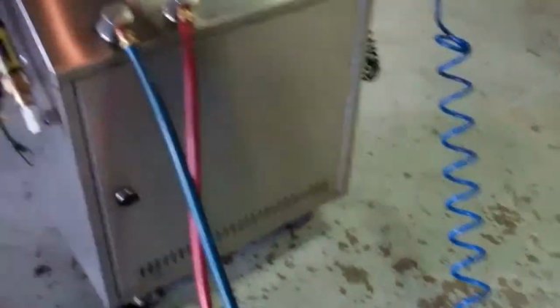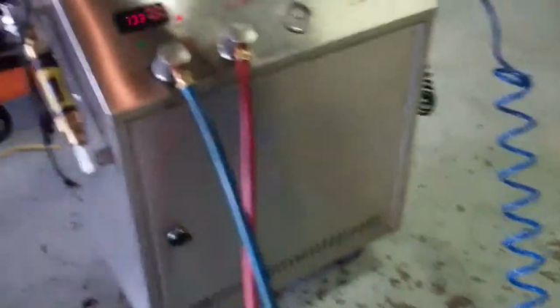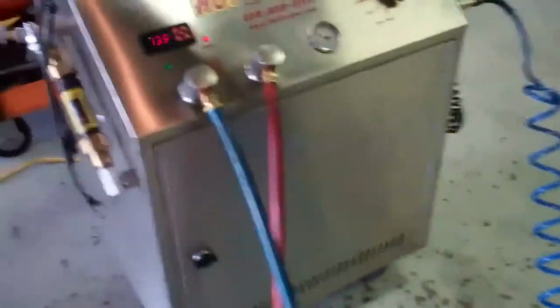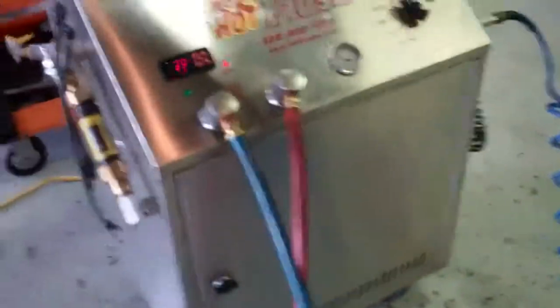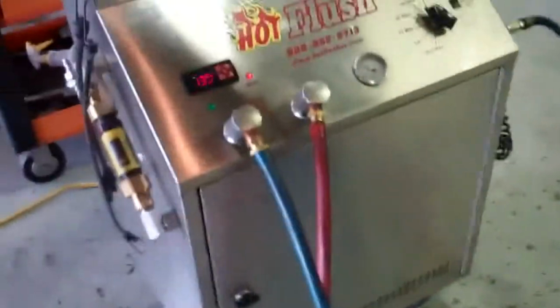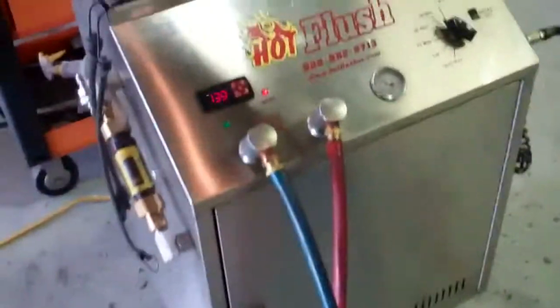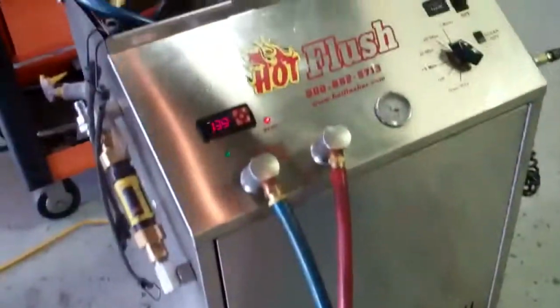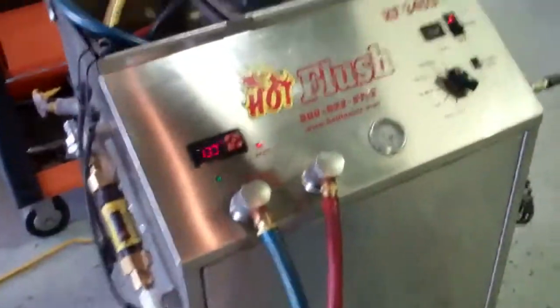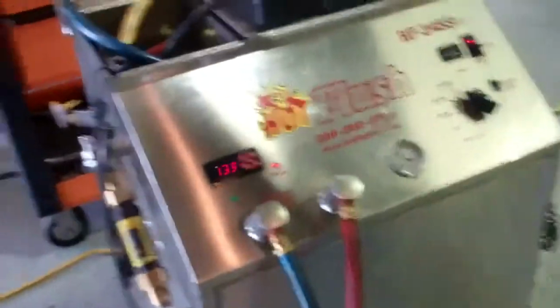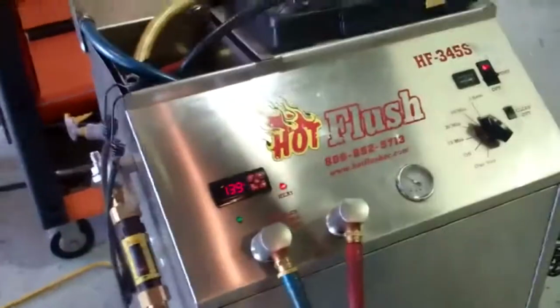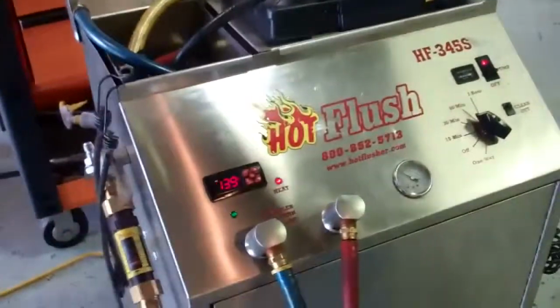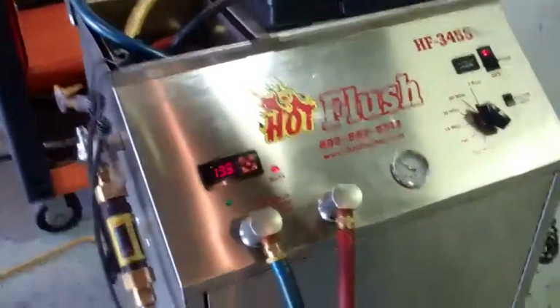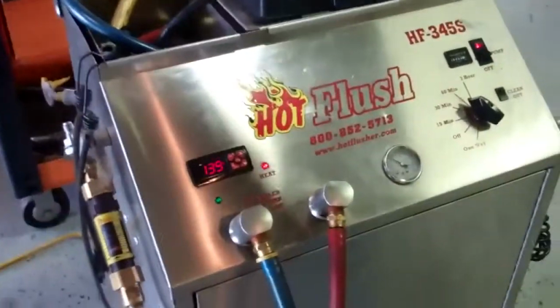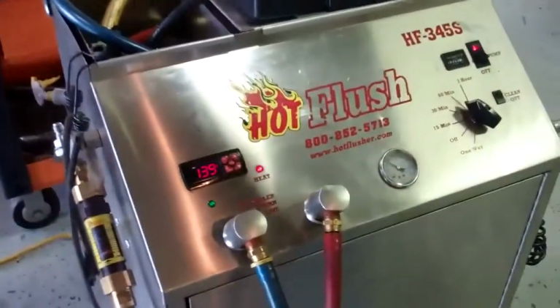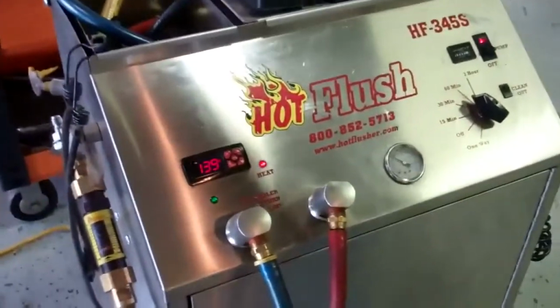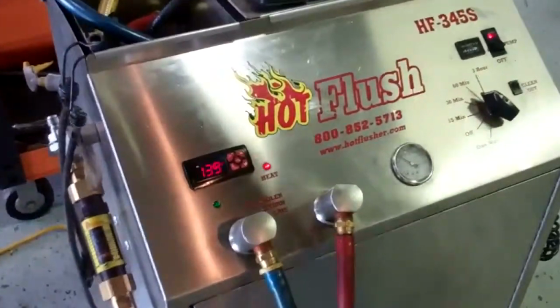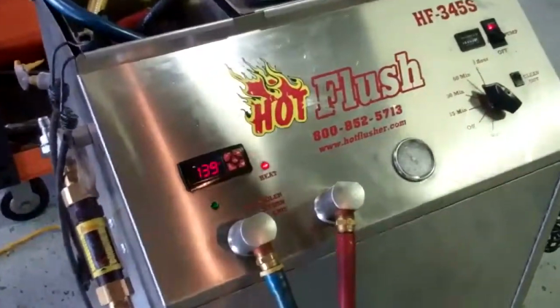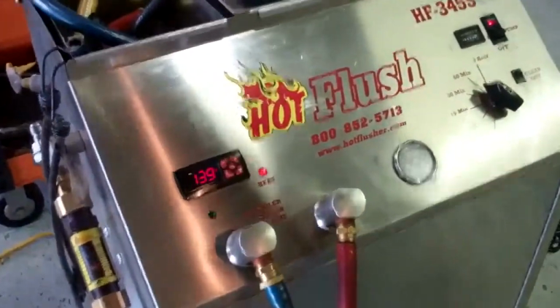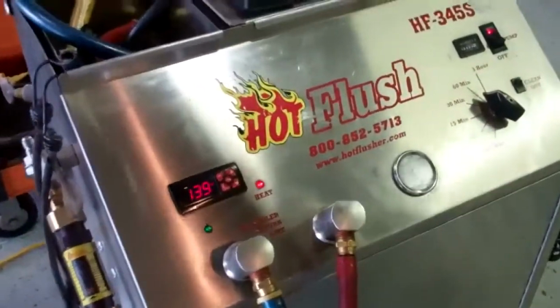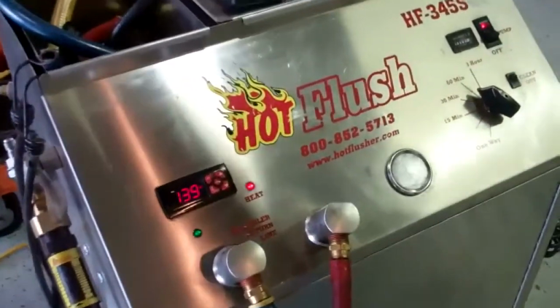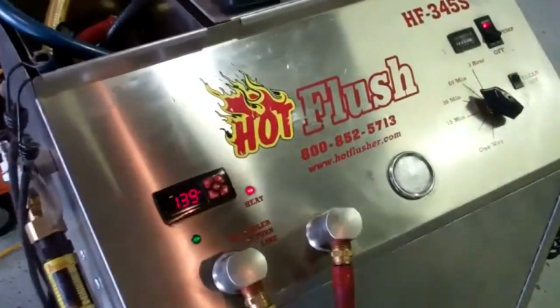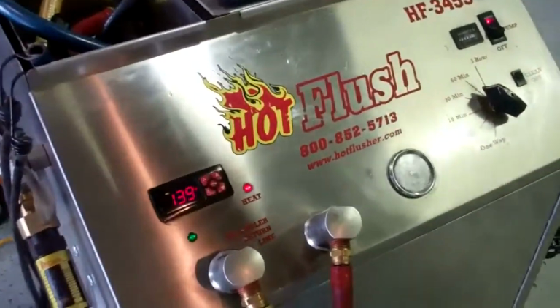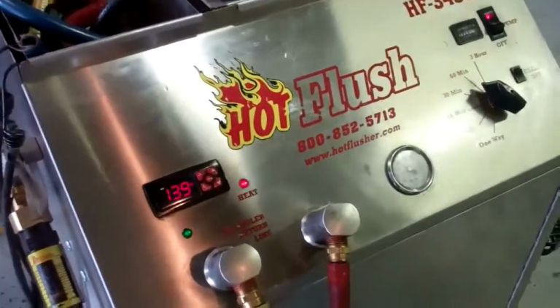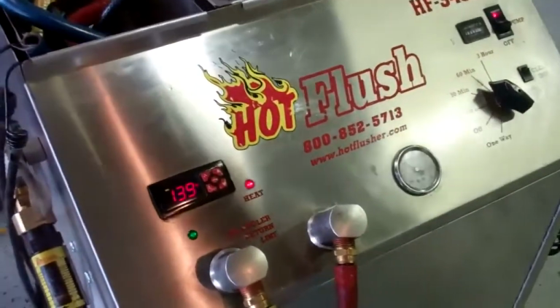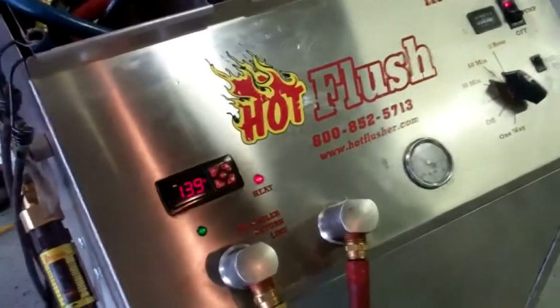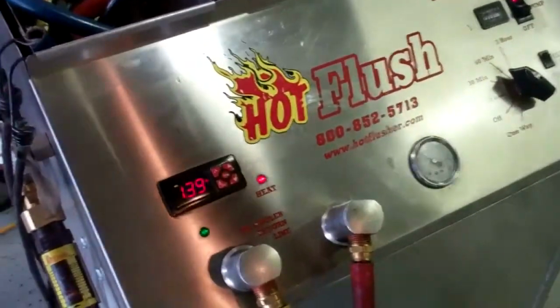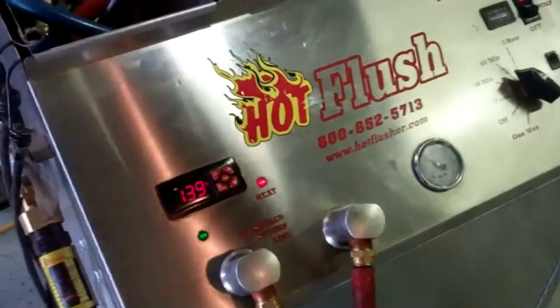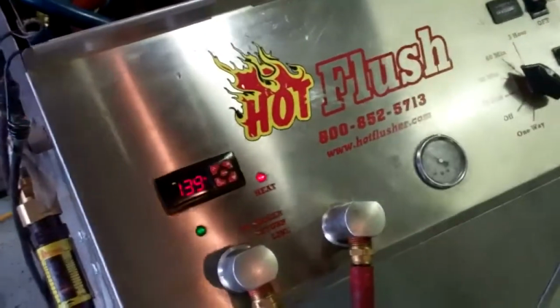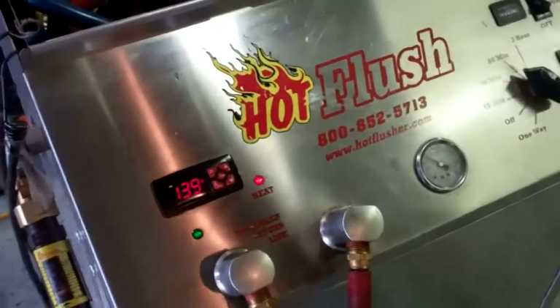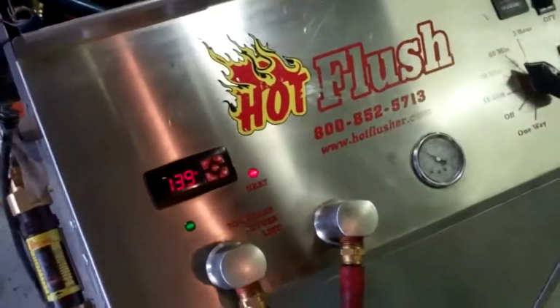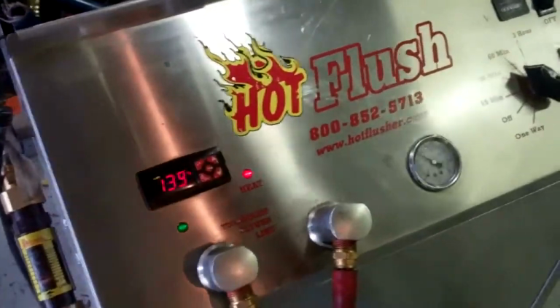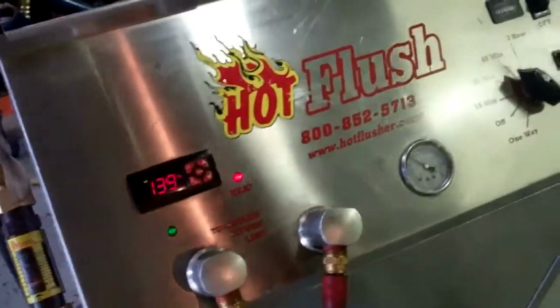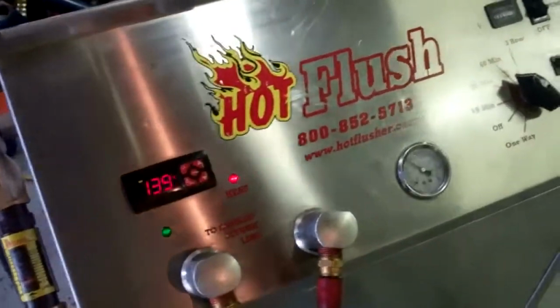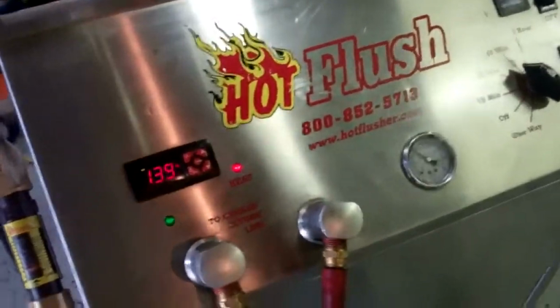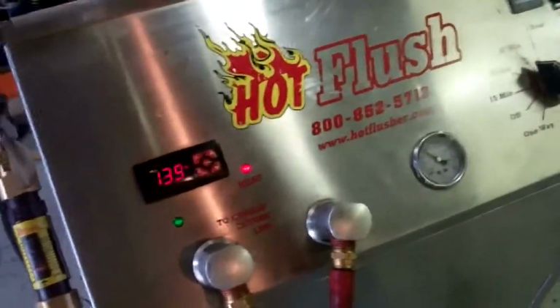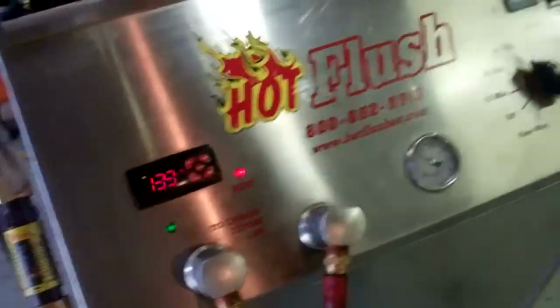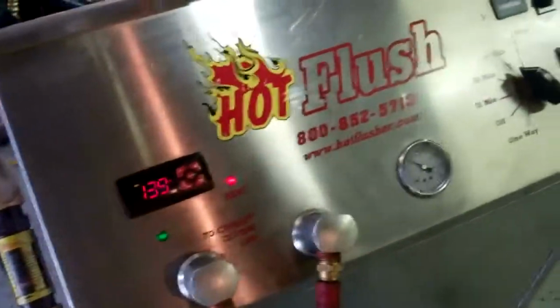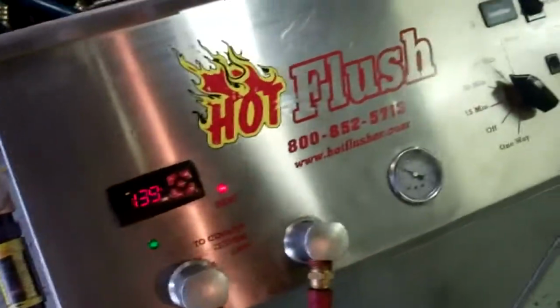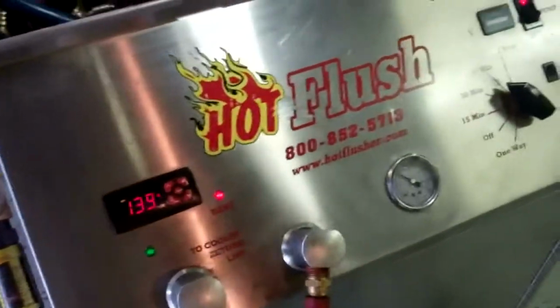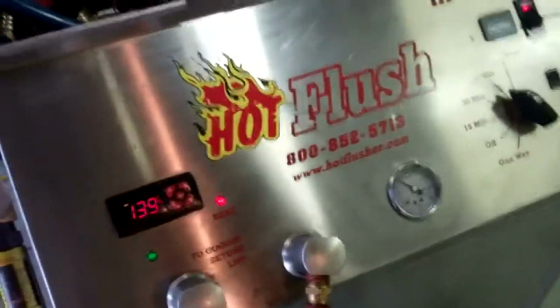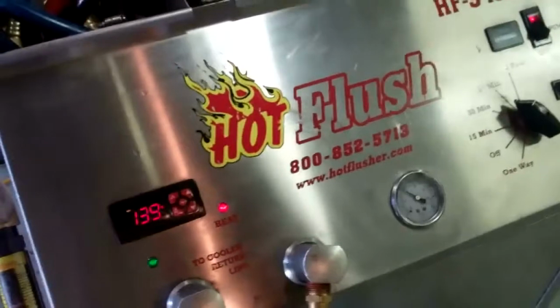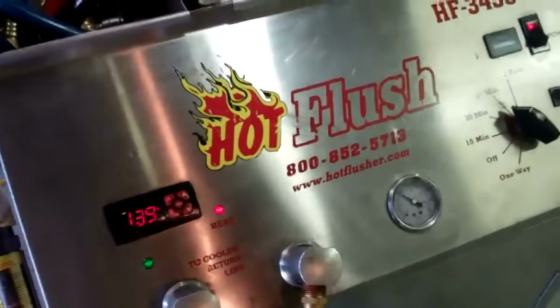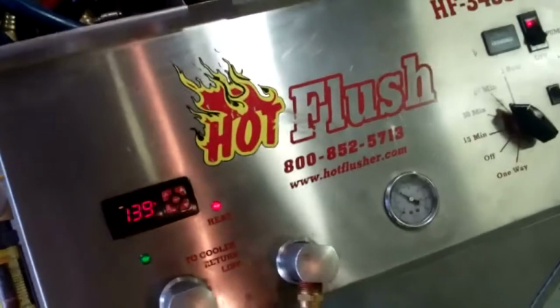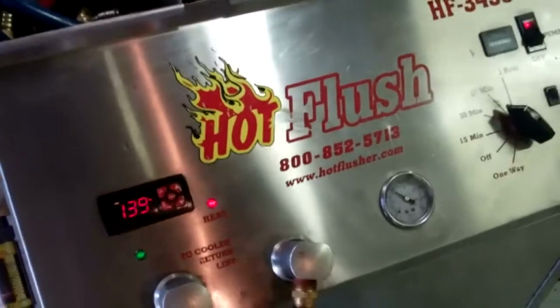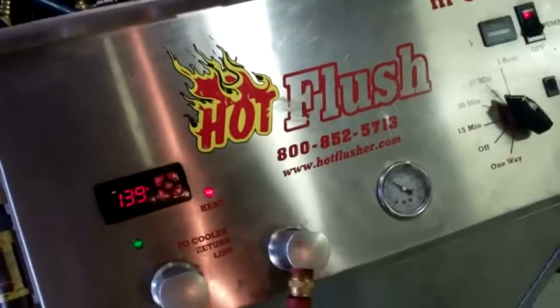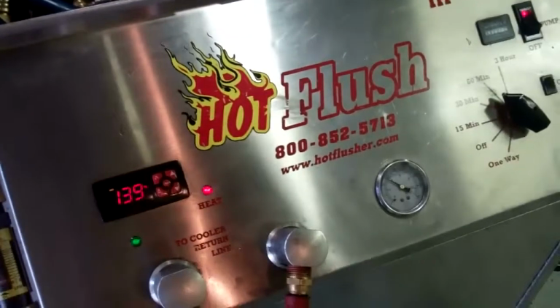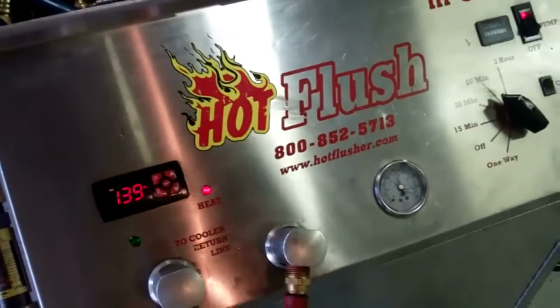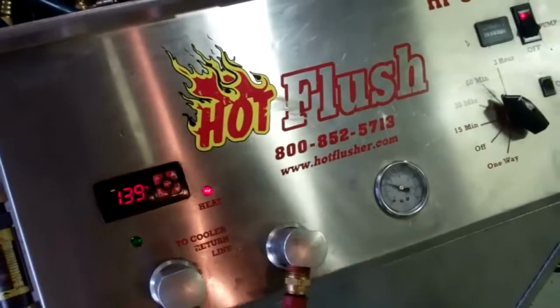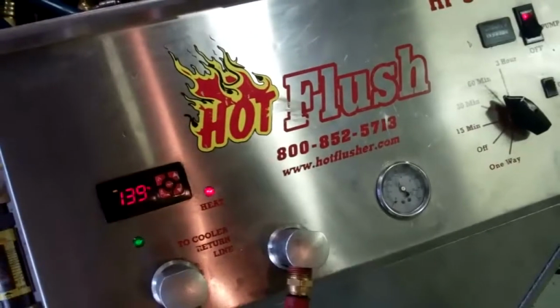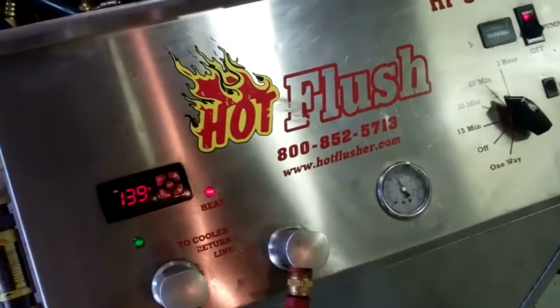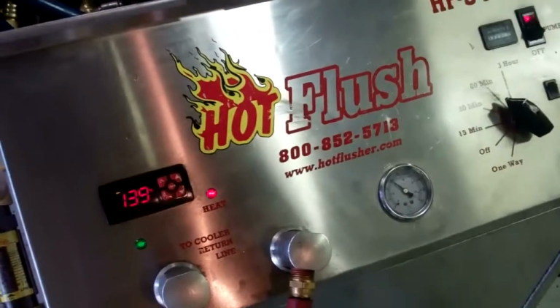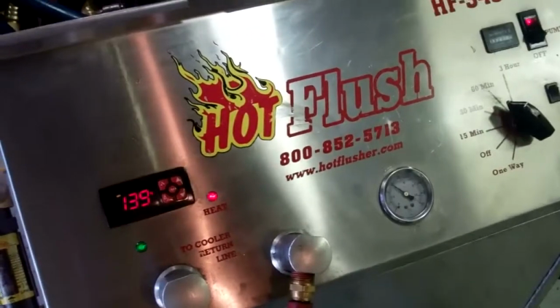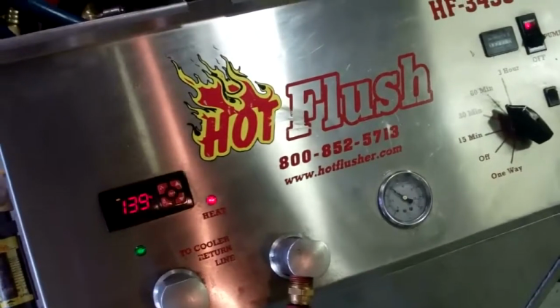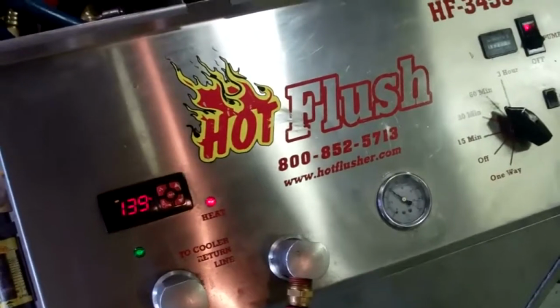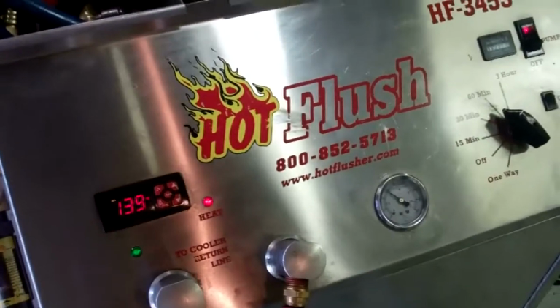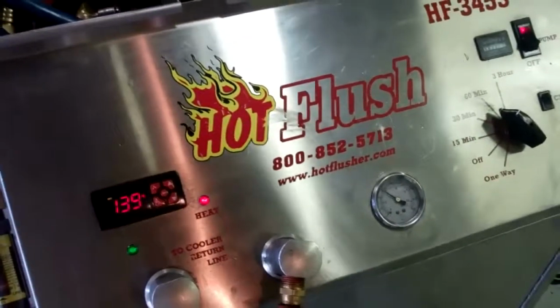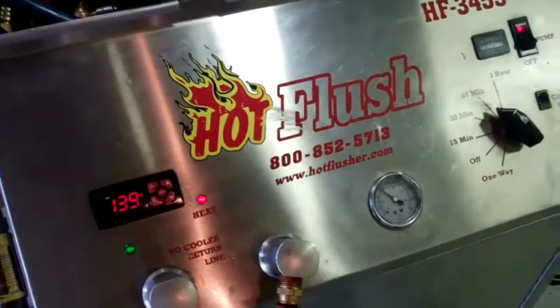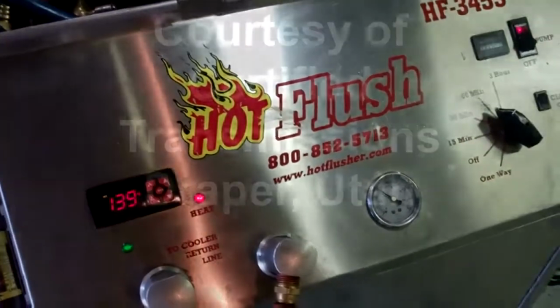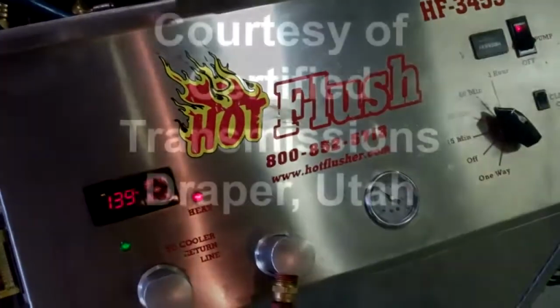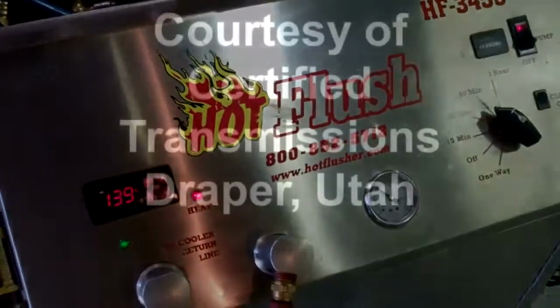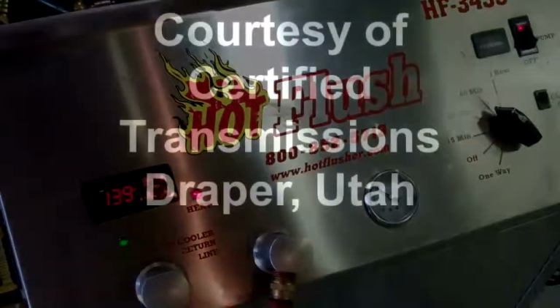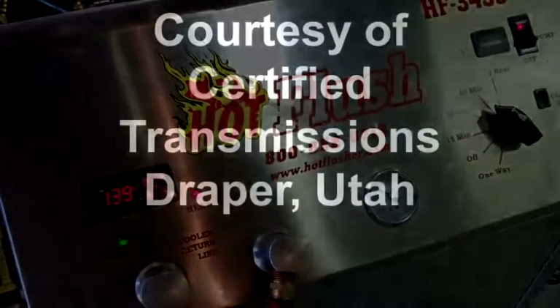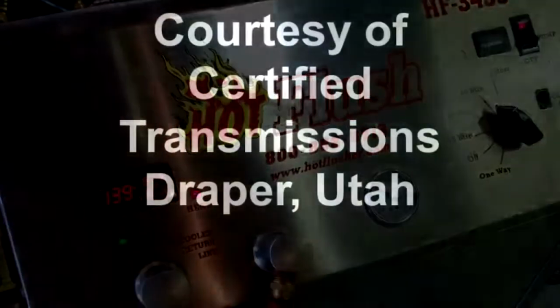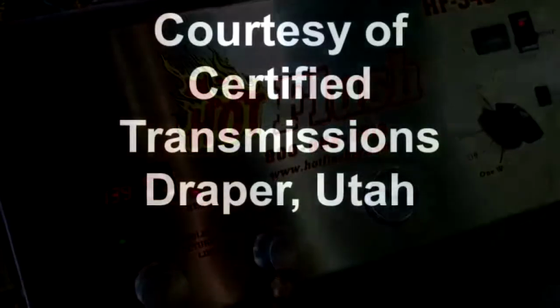So that's how we clean out the cooling system portion of your transmission. Certified Transmissions, Draper, Utah.